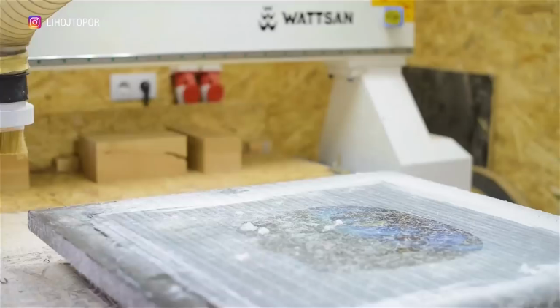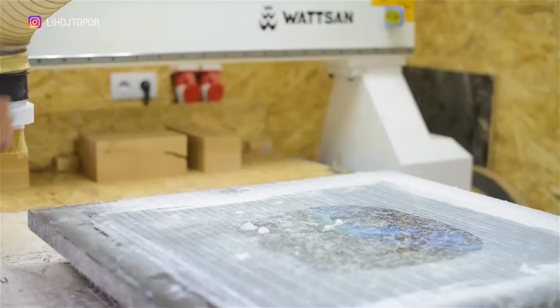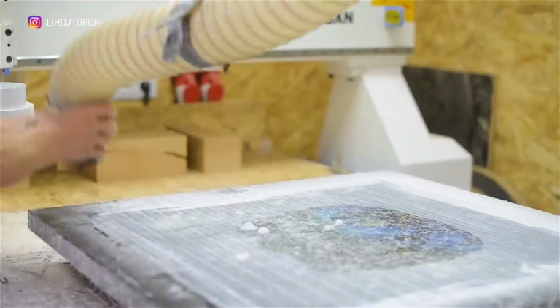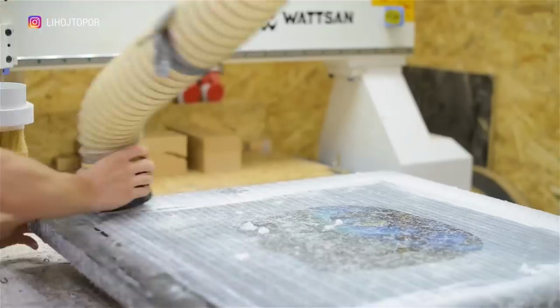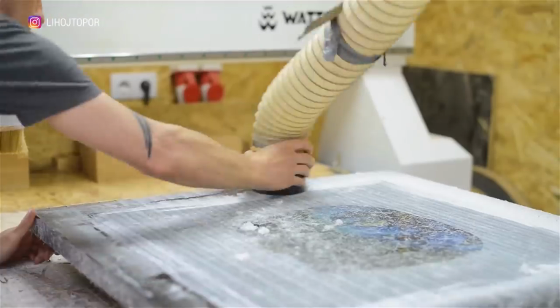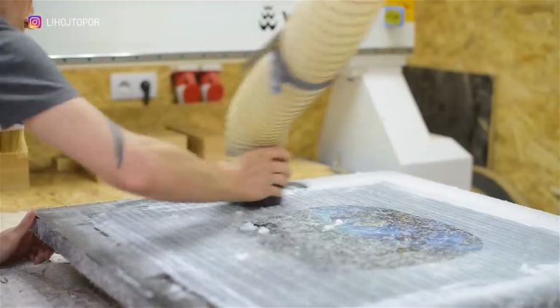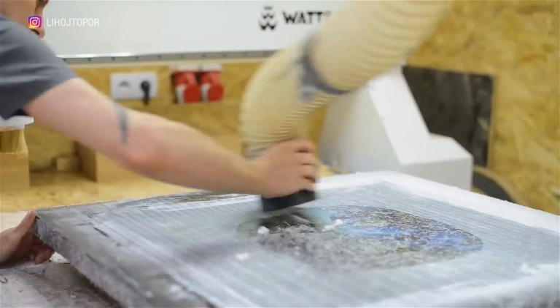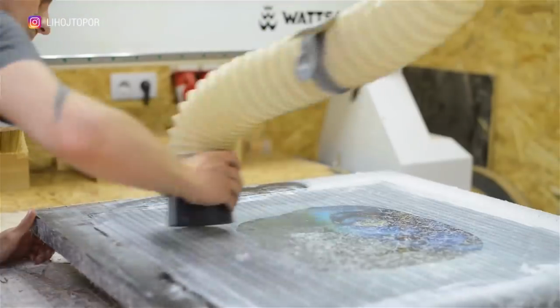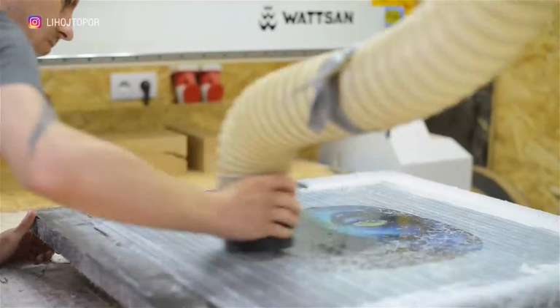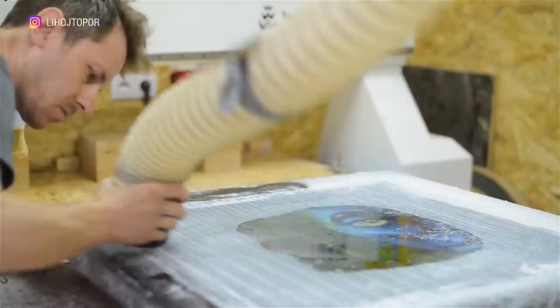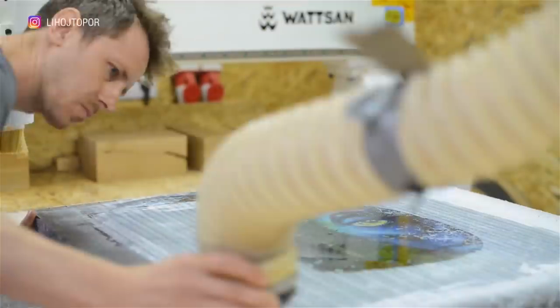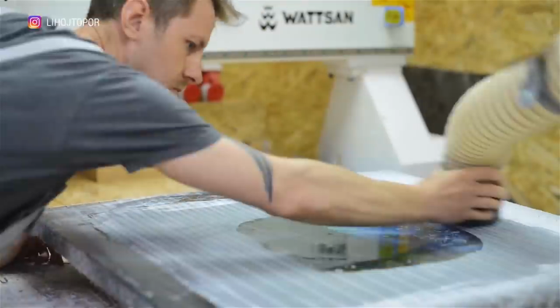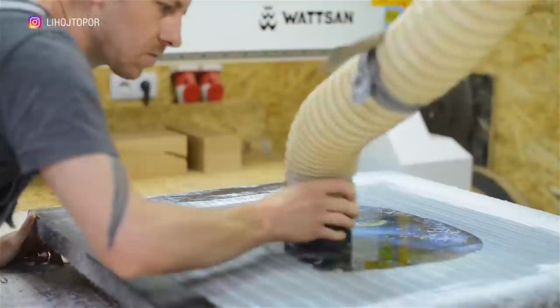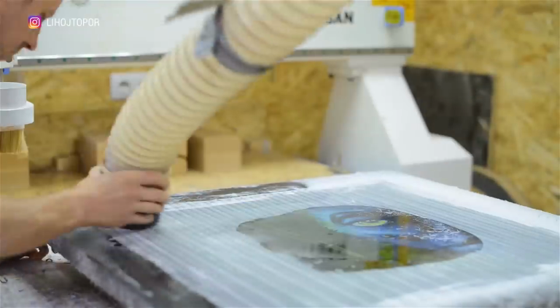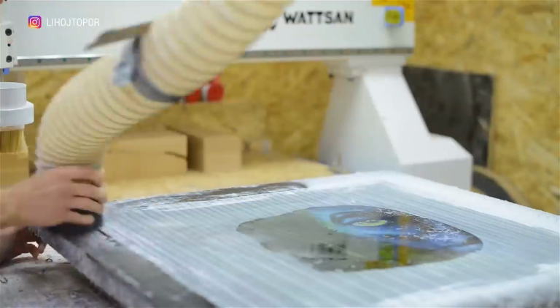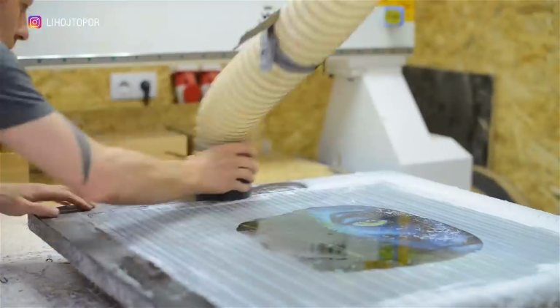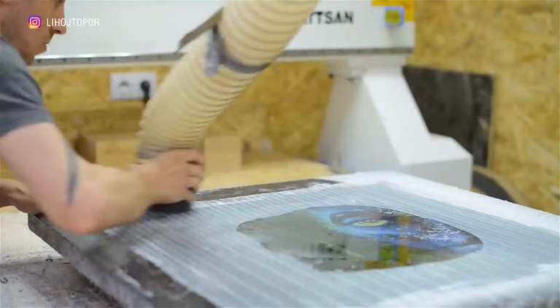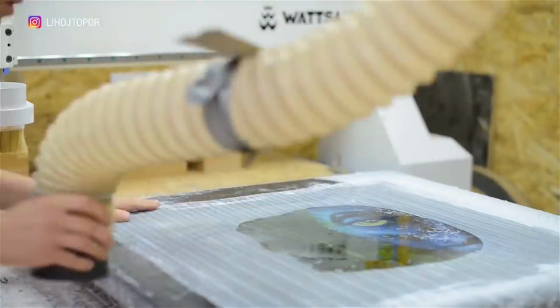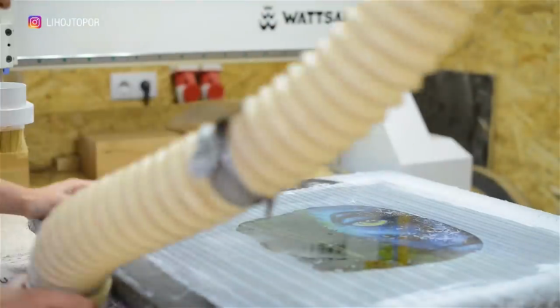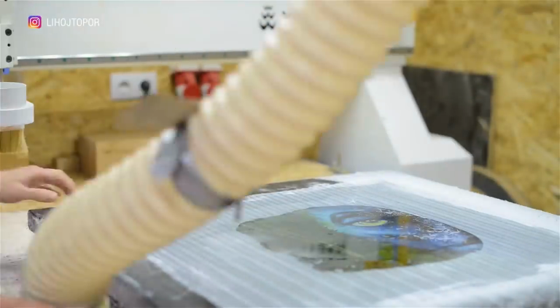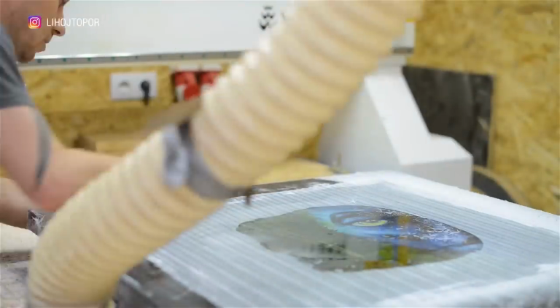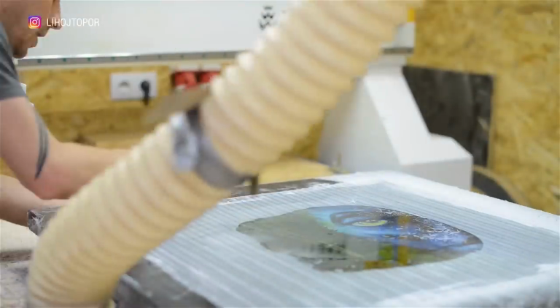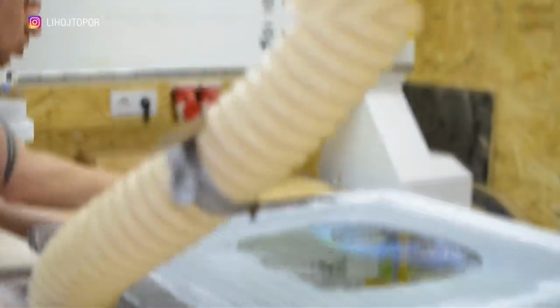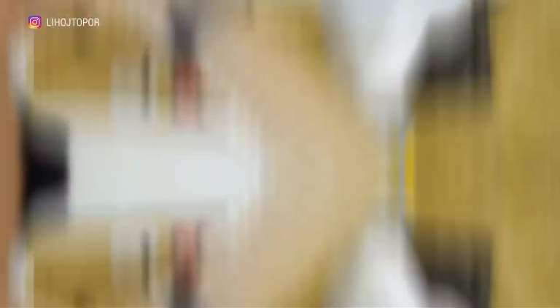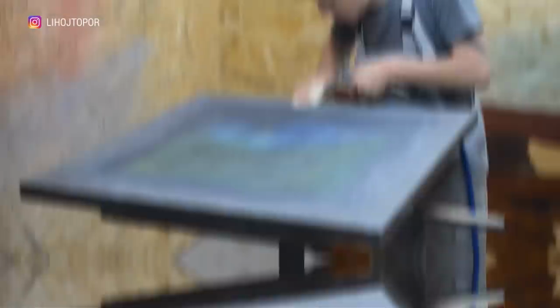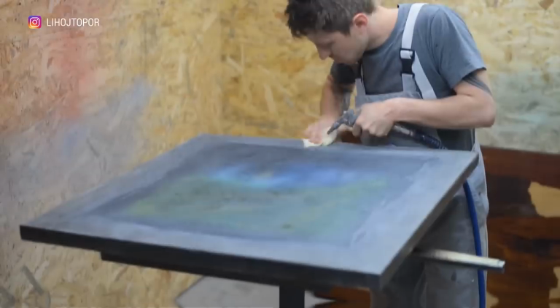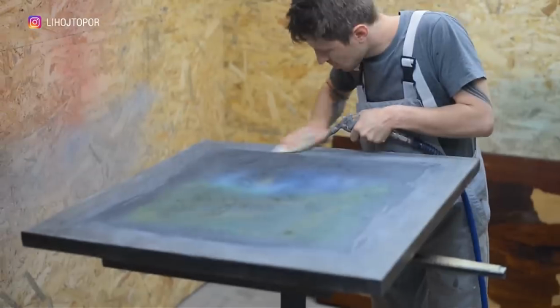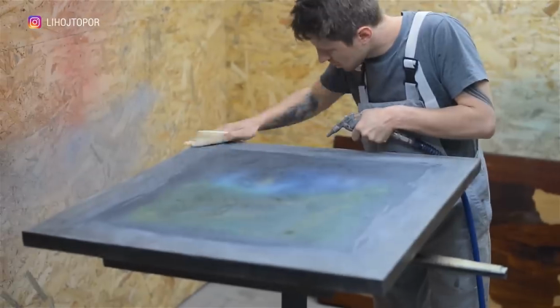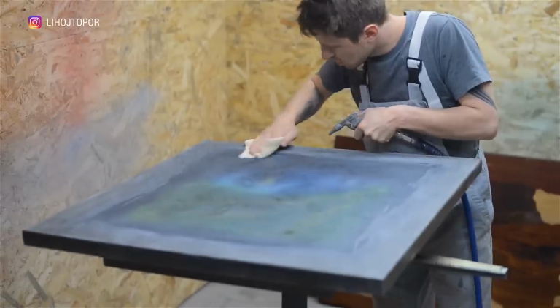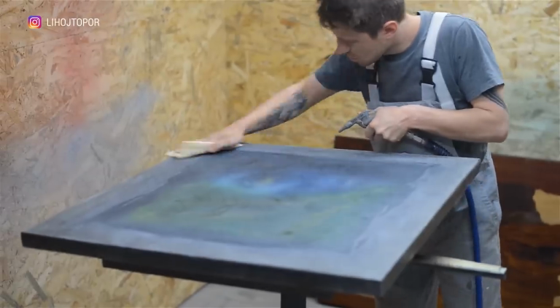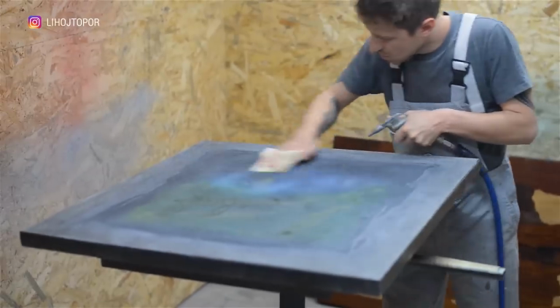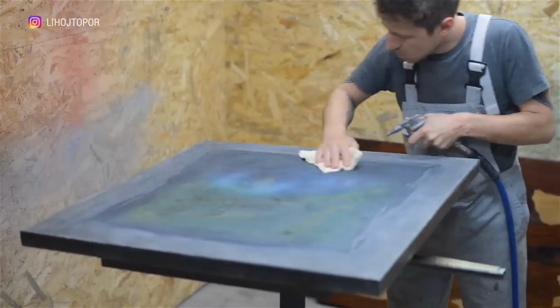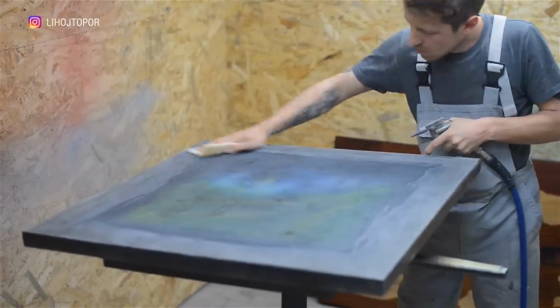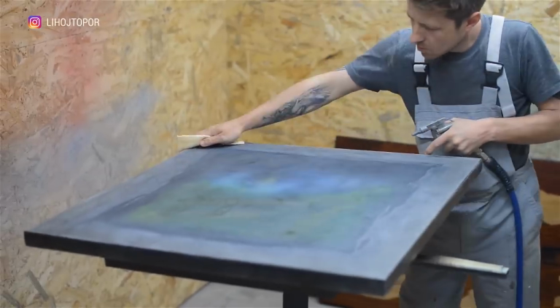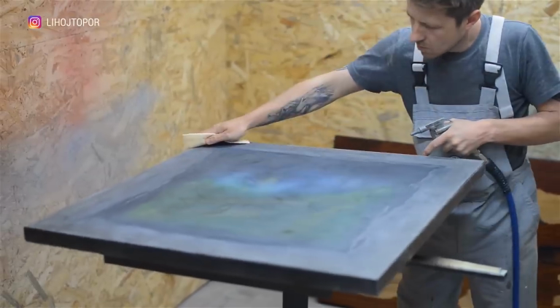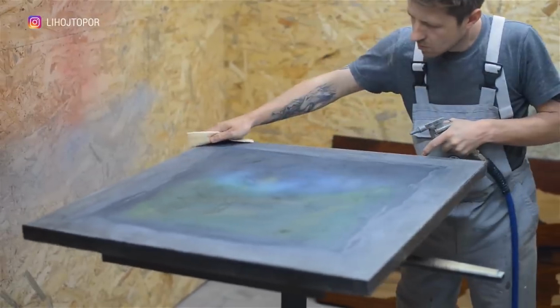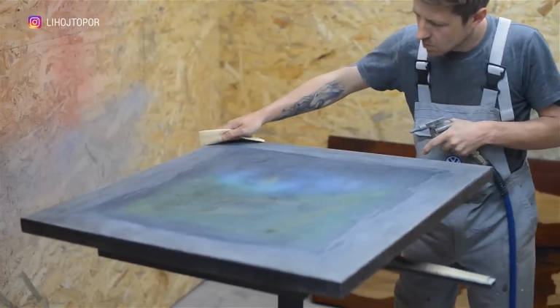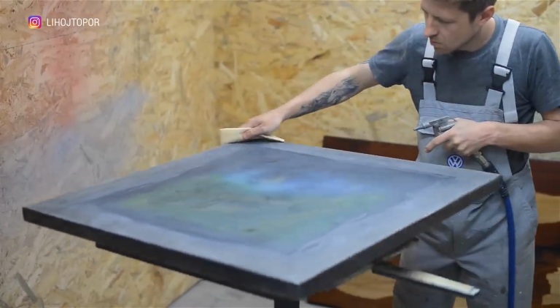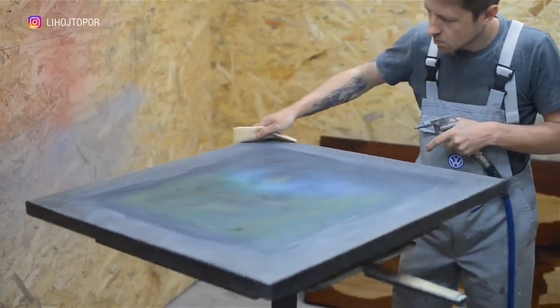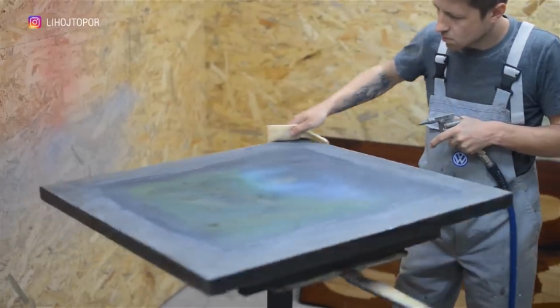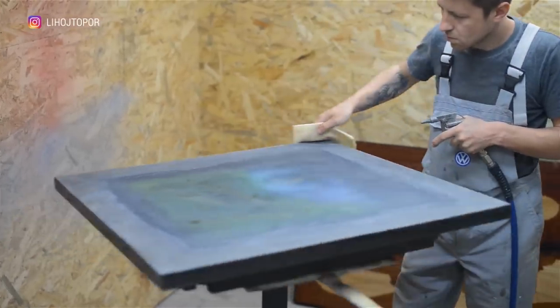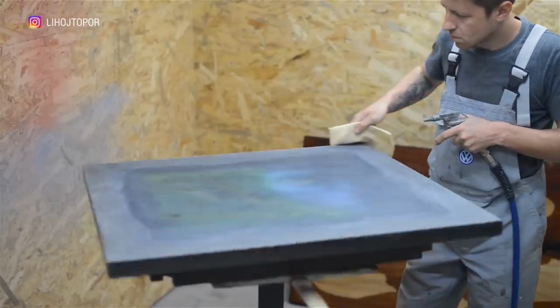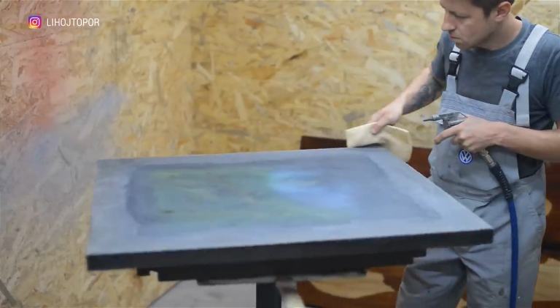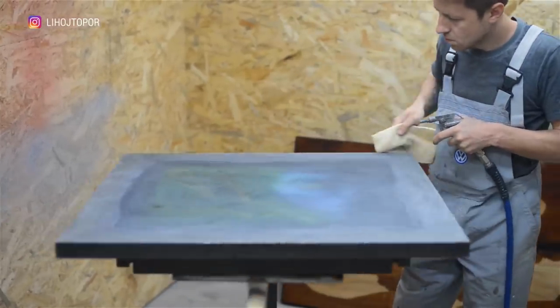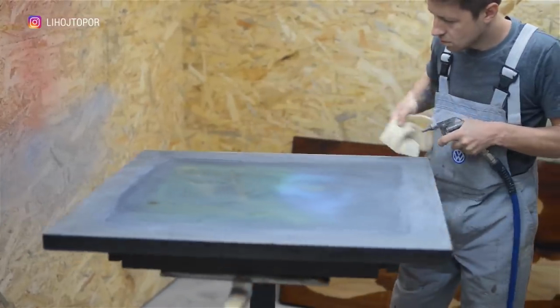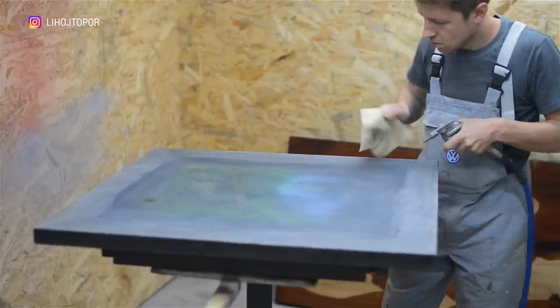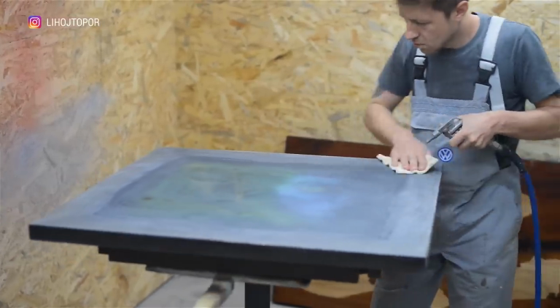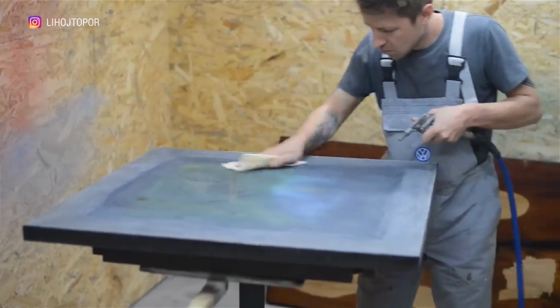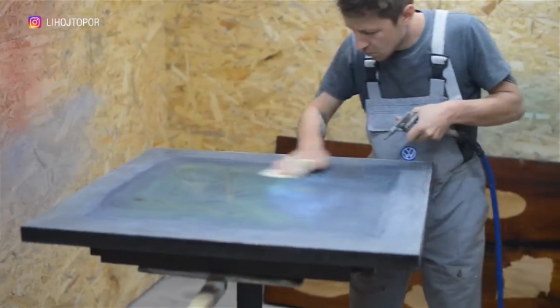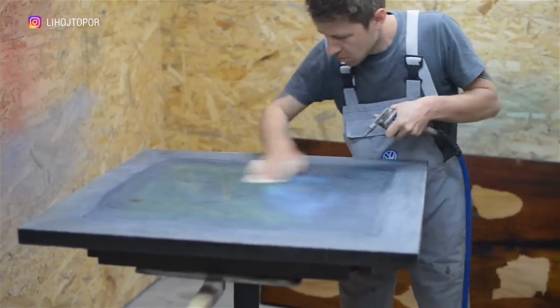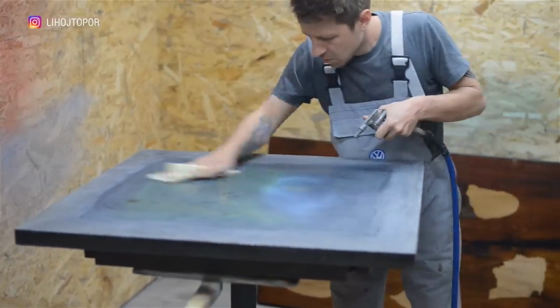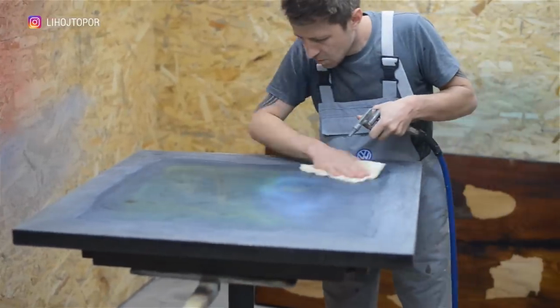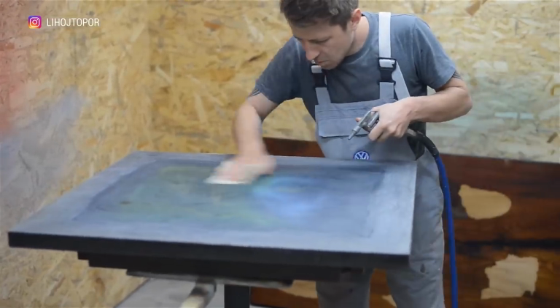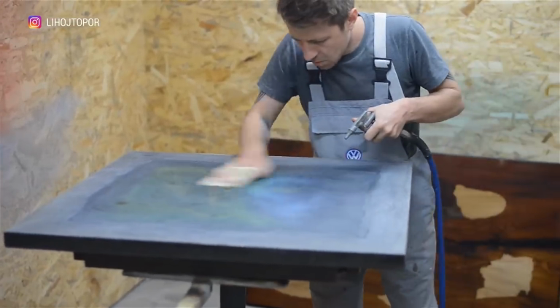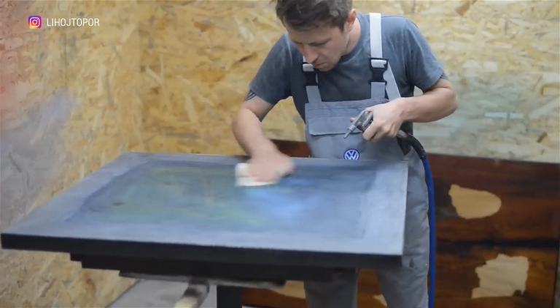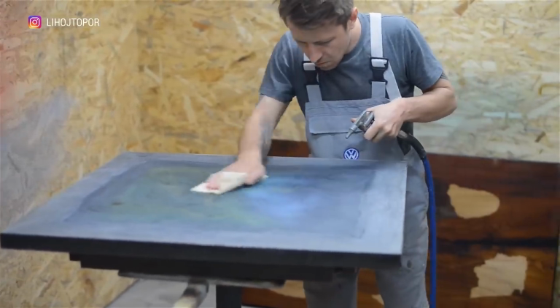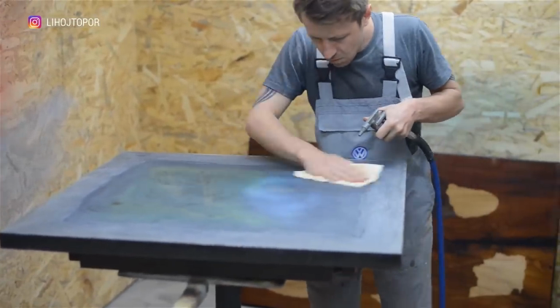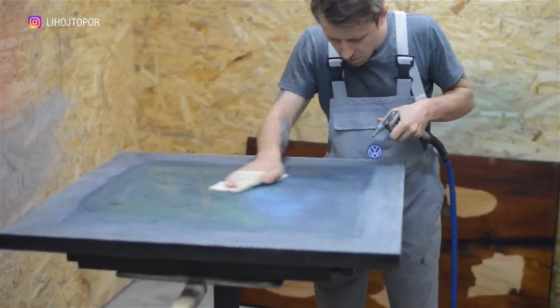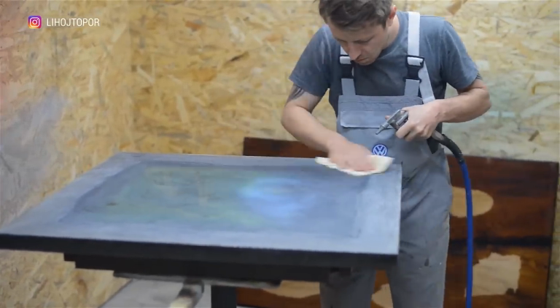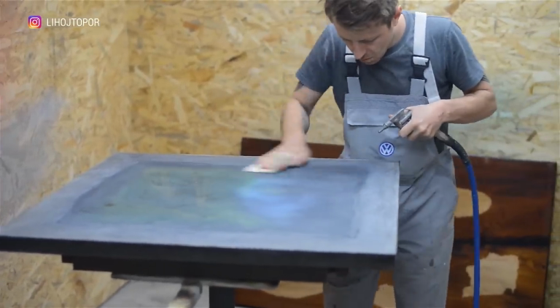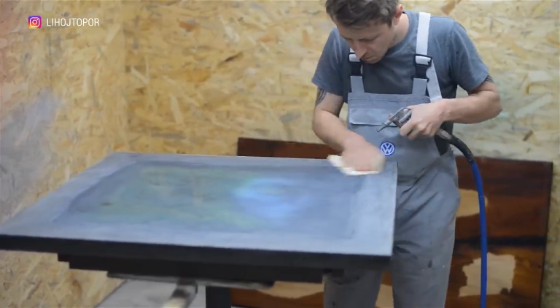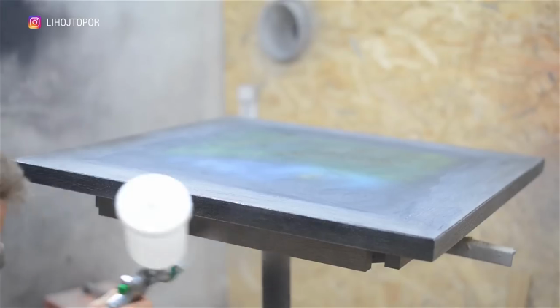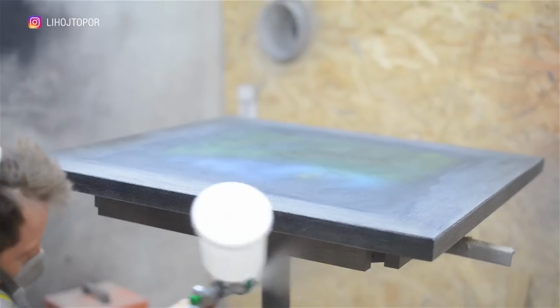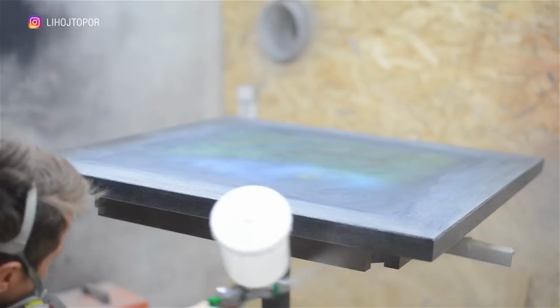After a few passes, I sanded the countertop and, as you can see, cover it with a glossy varnish and leave it for 2 more days.